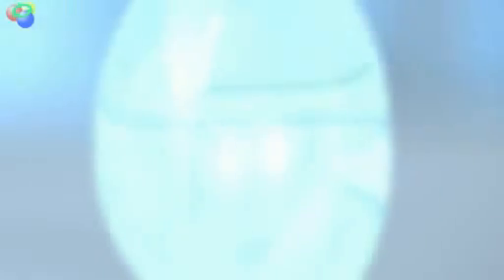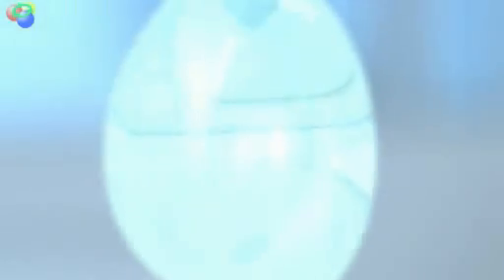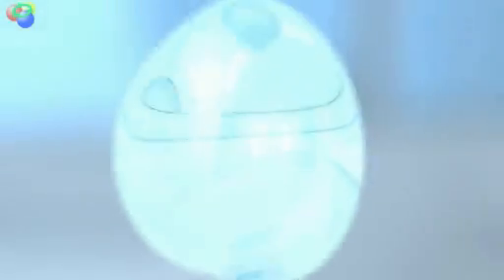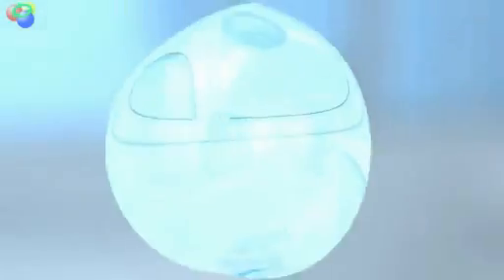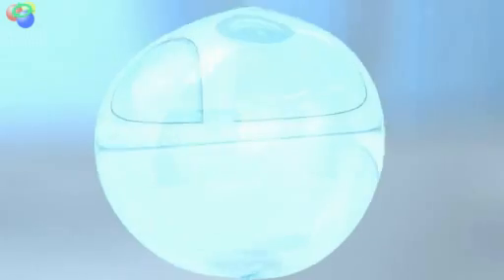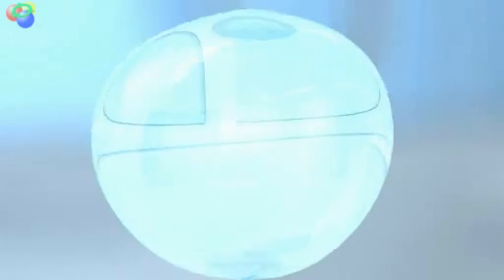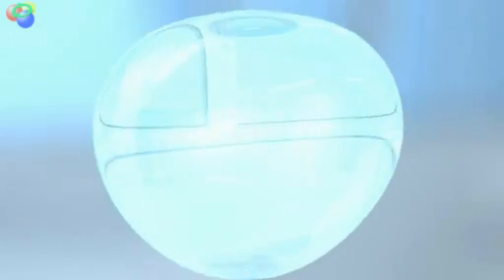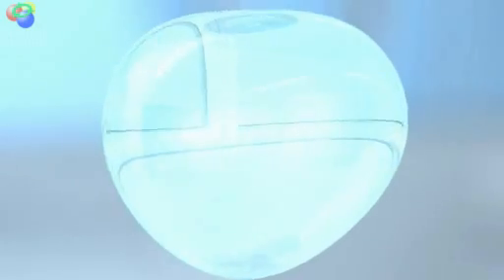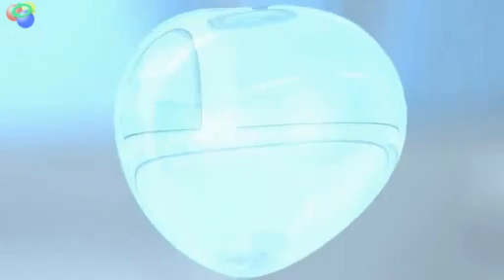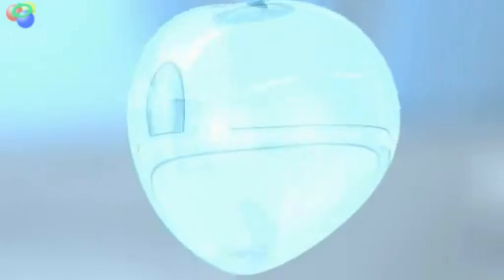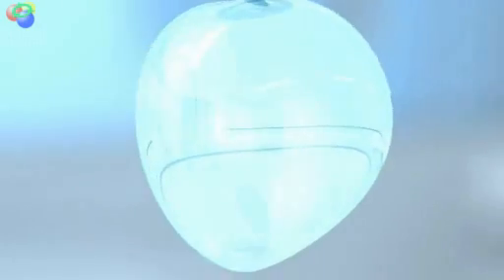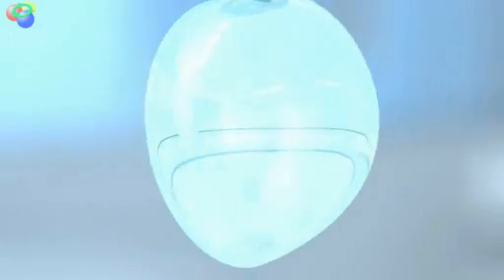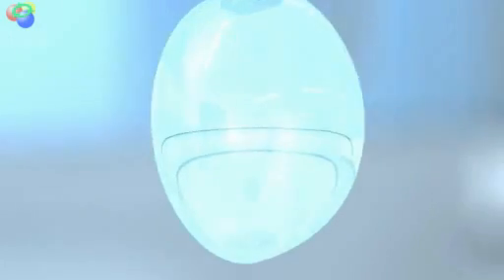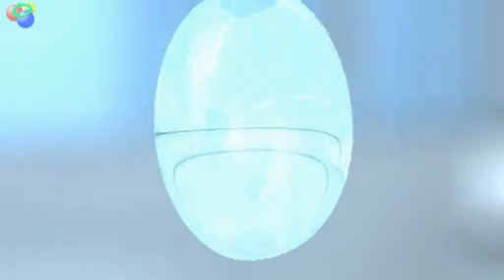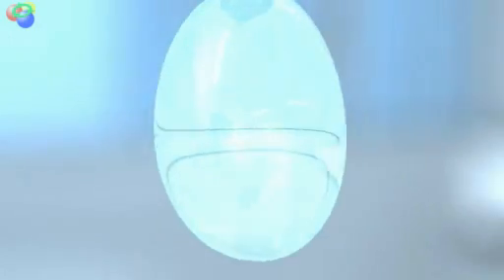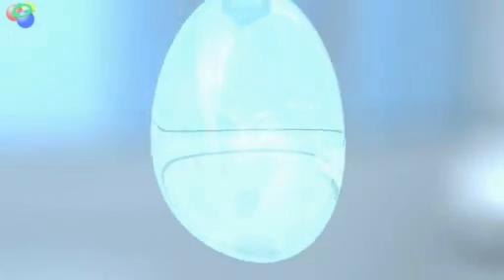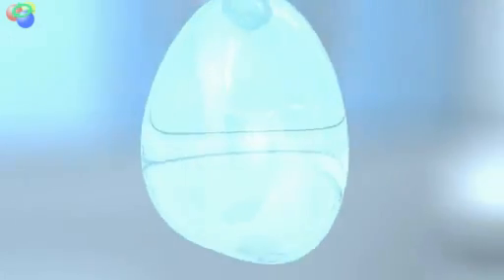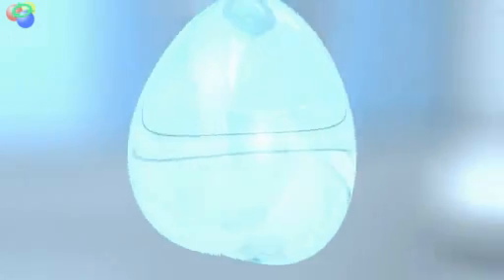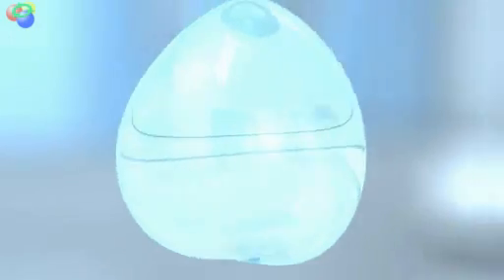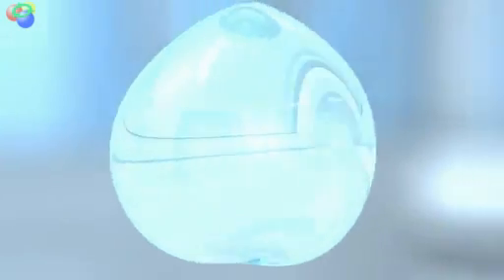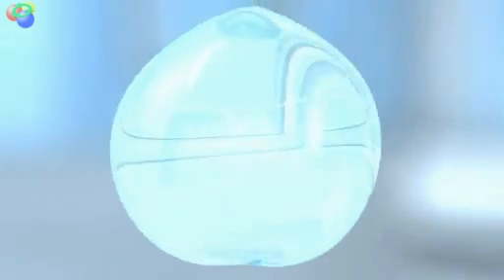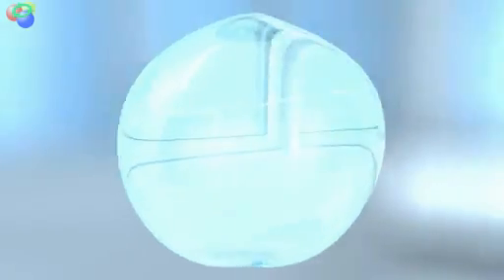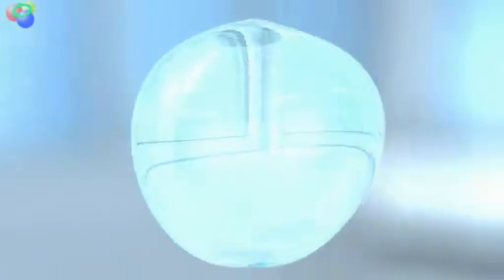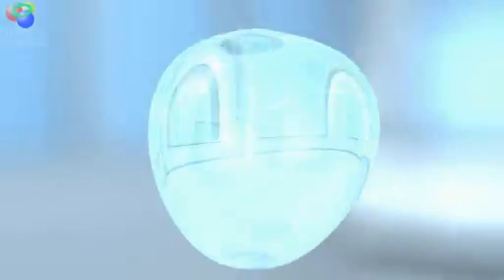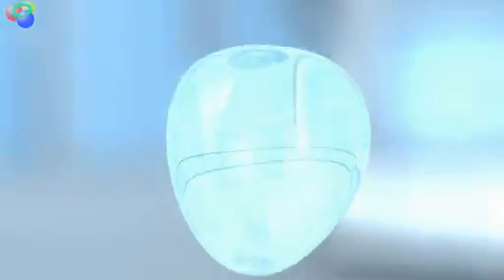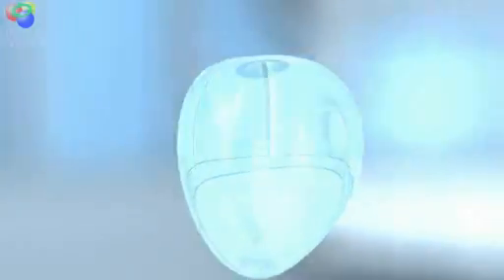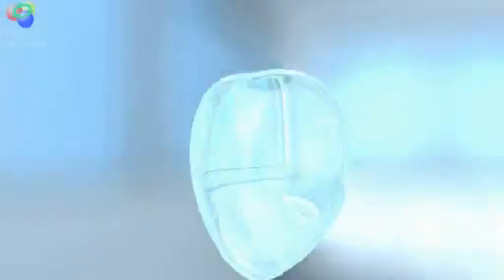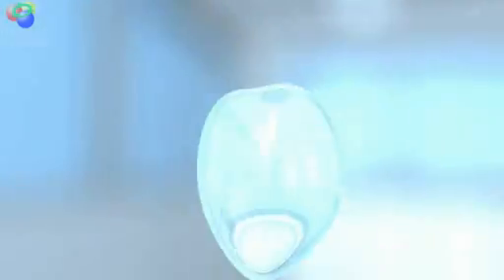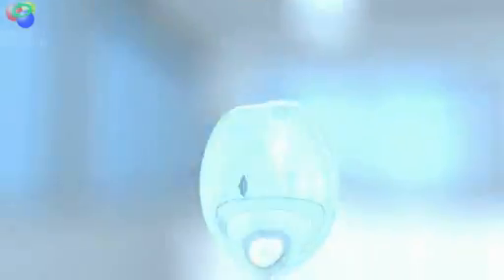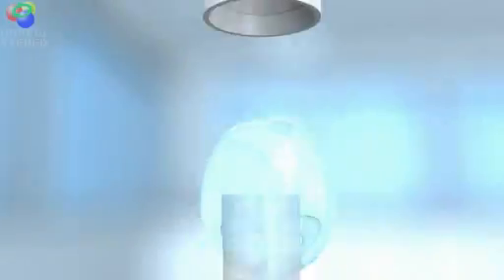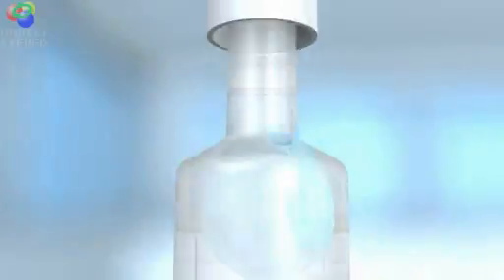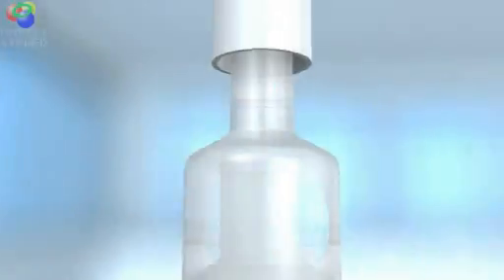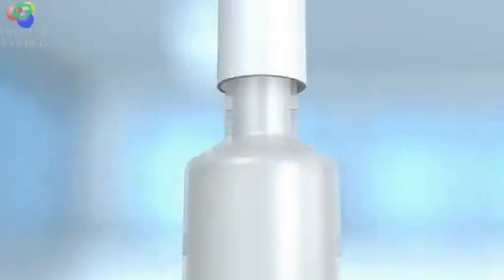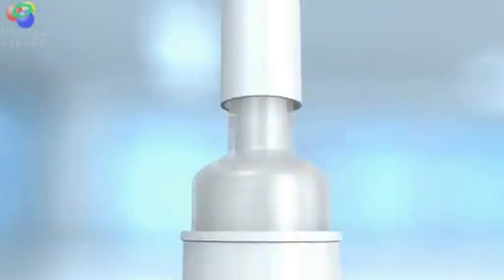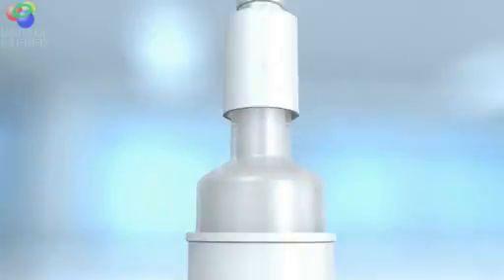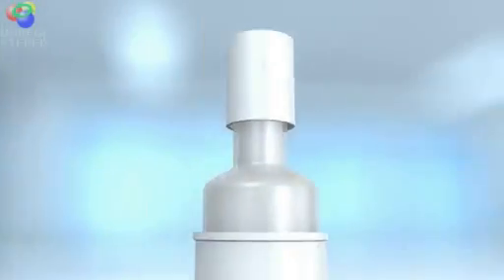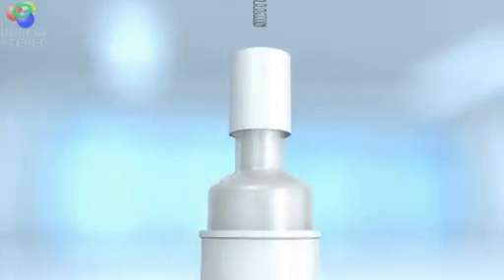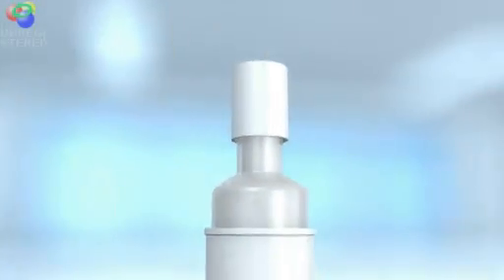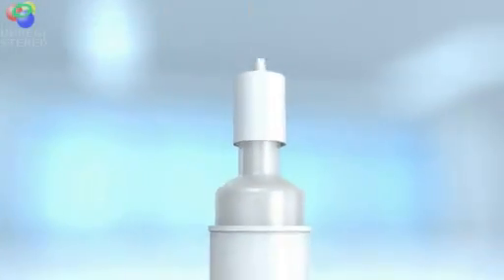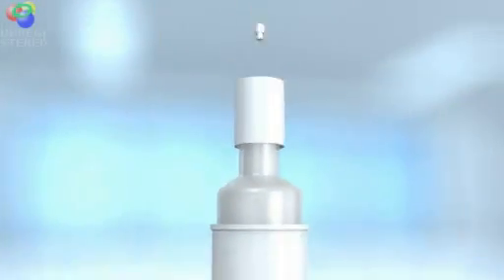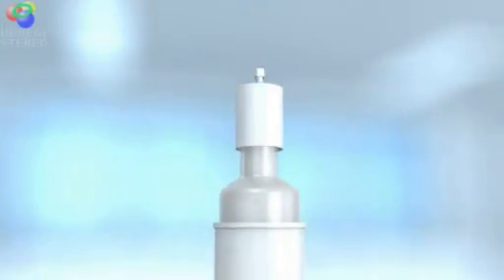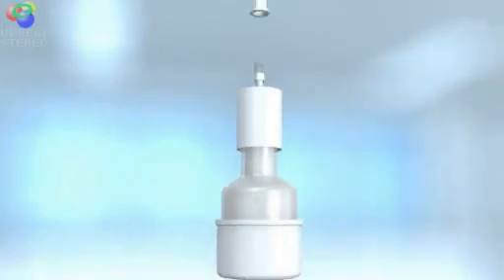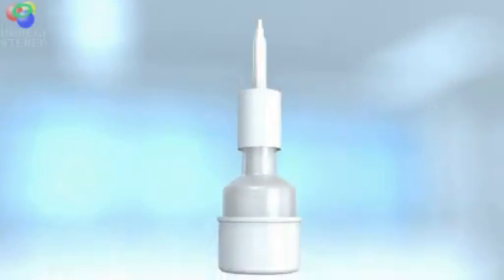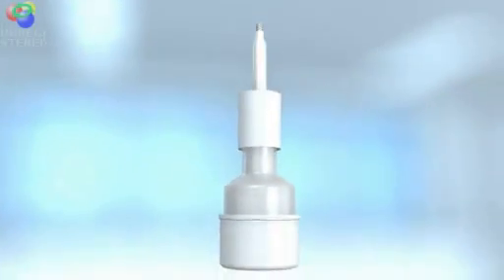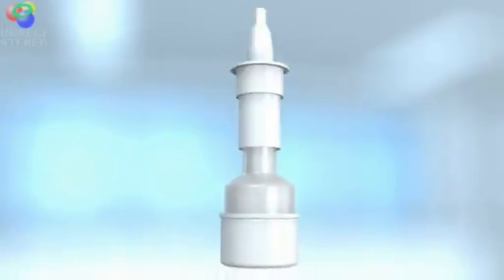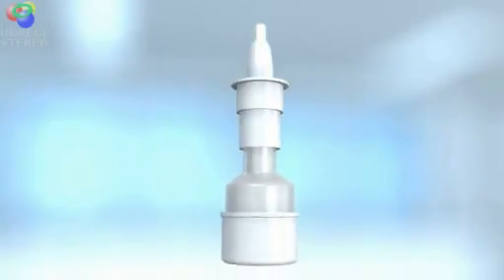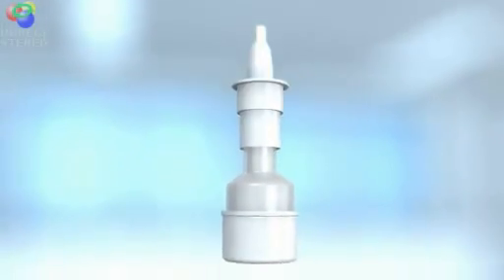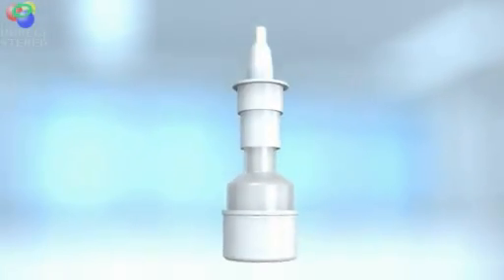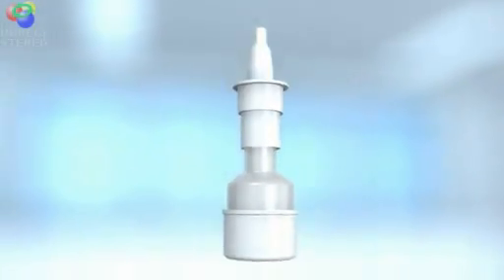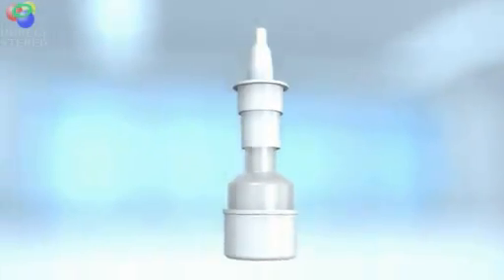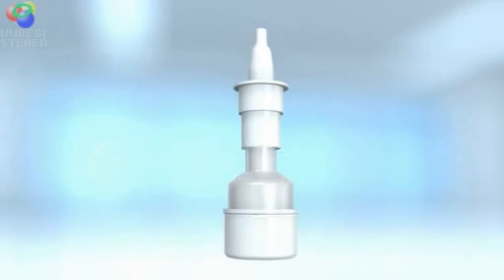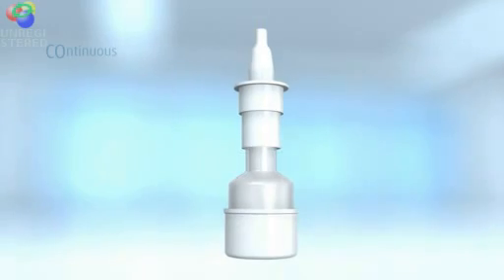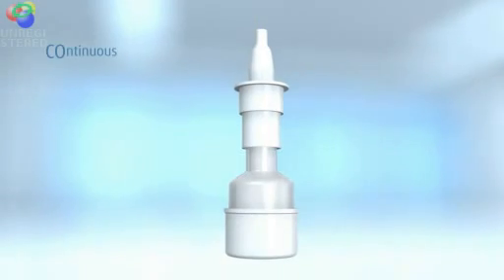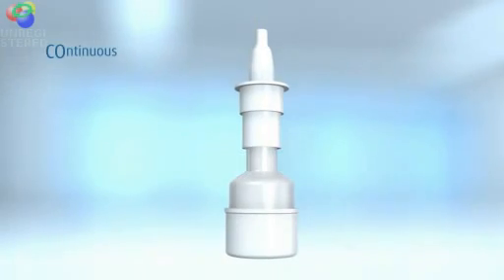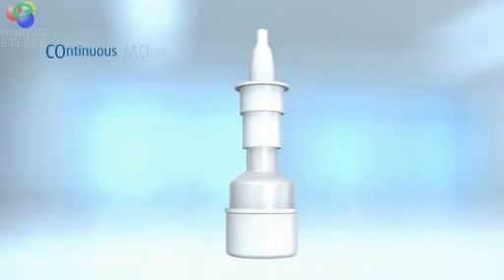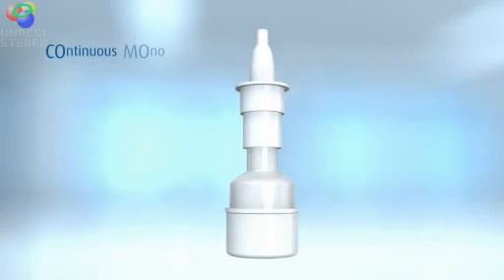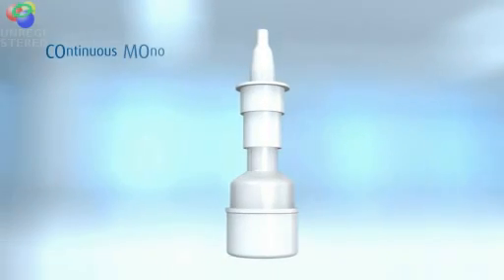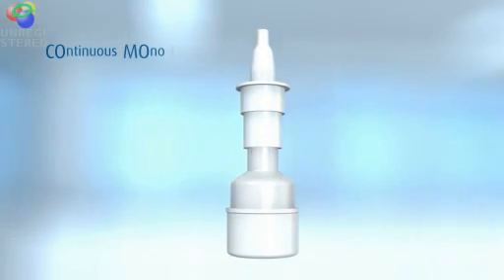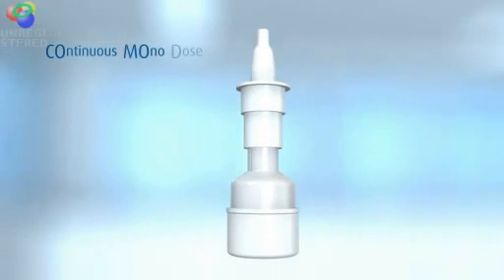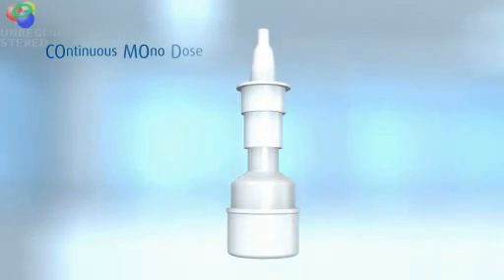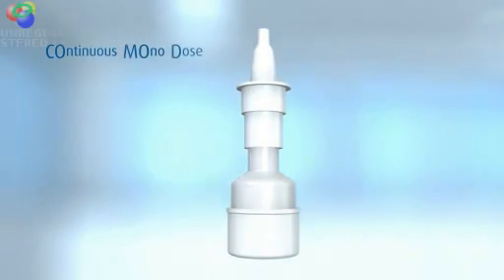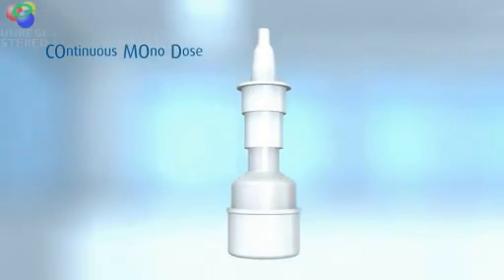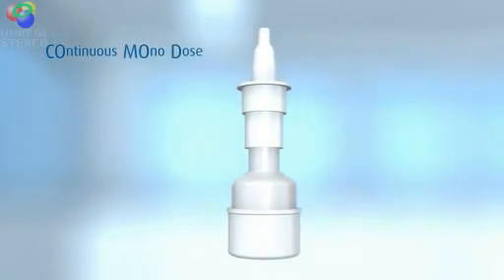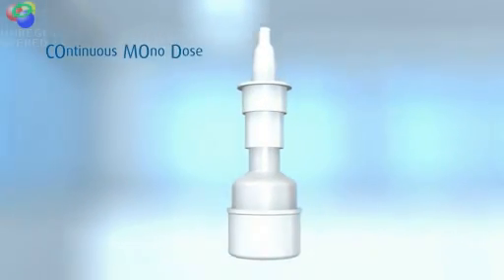An innovative system developed by Orza Farm, the term Commode stands for continuous monodose.